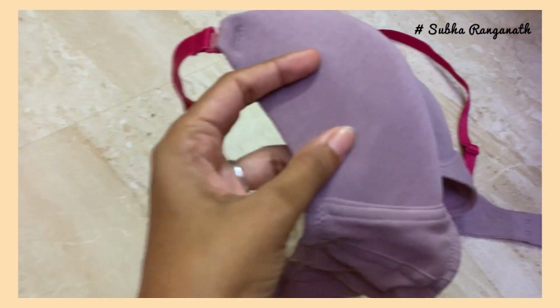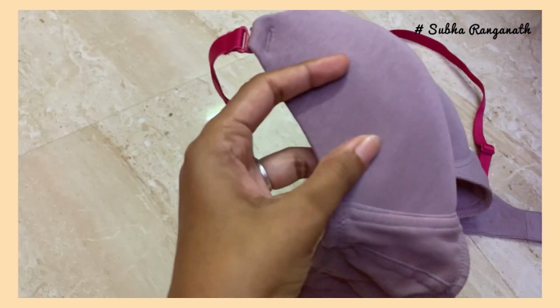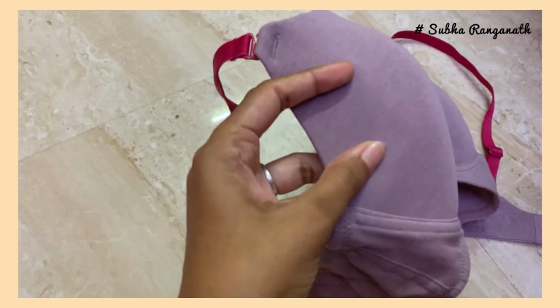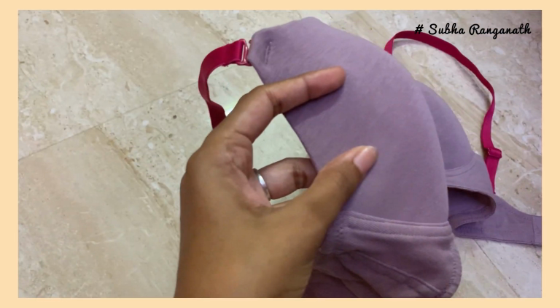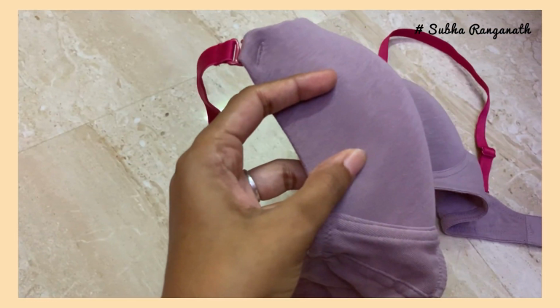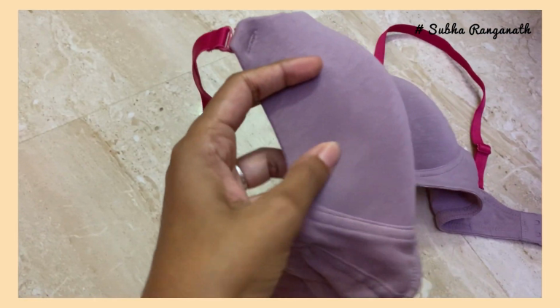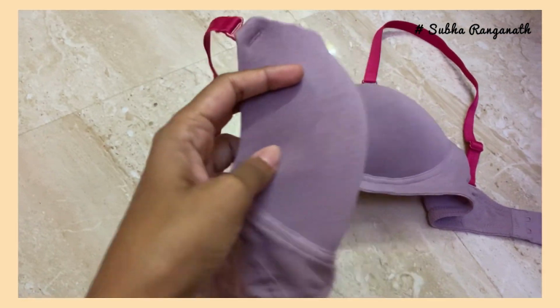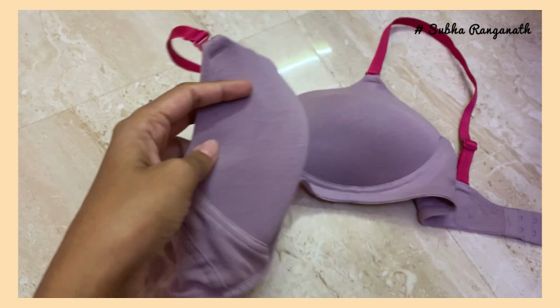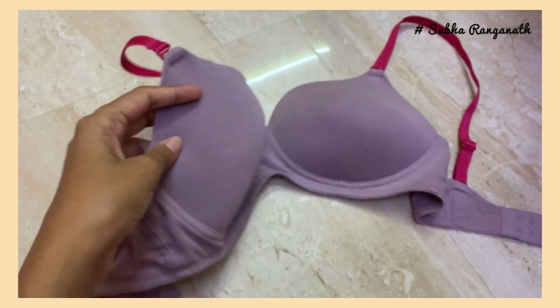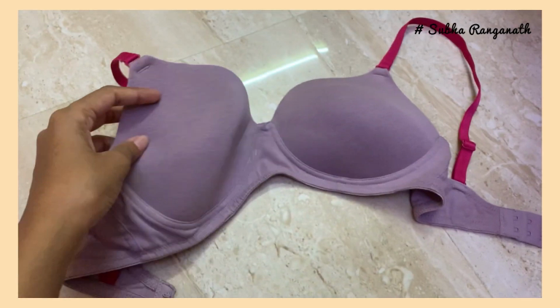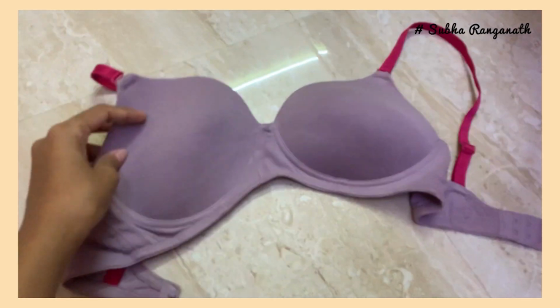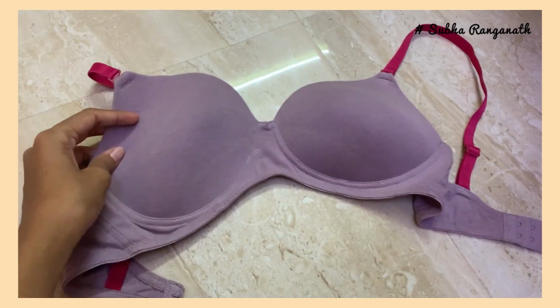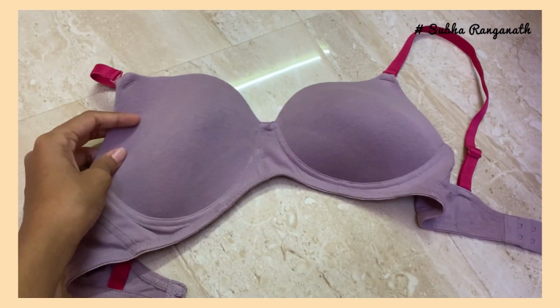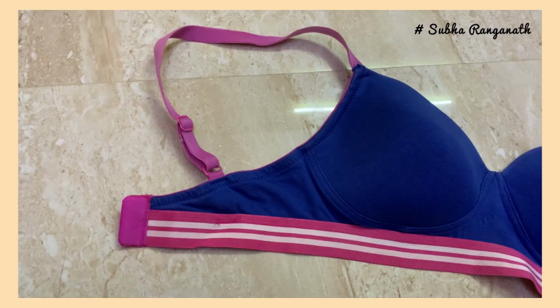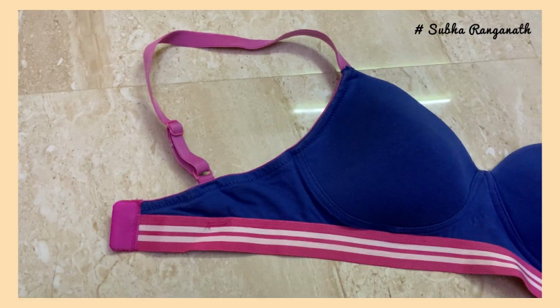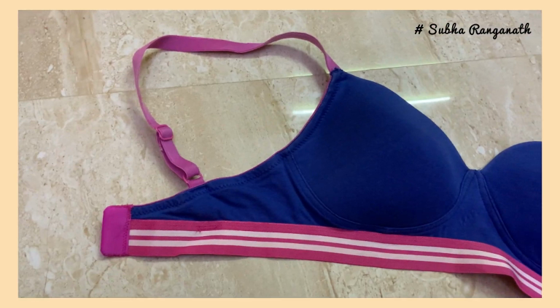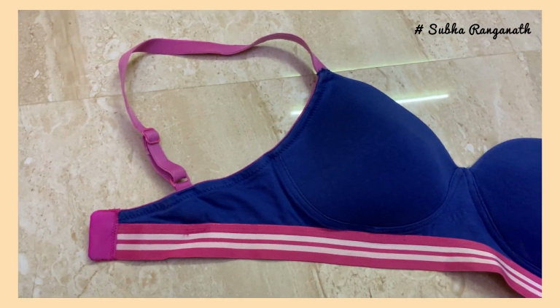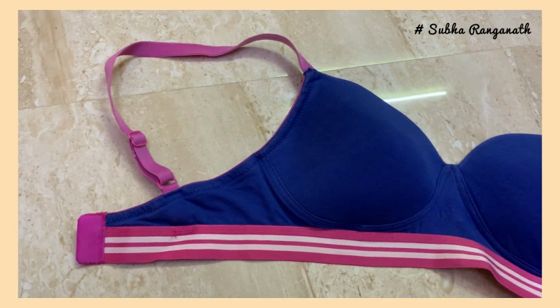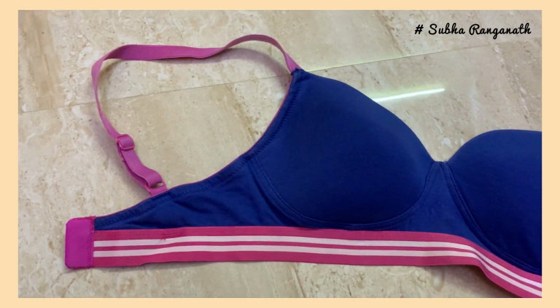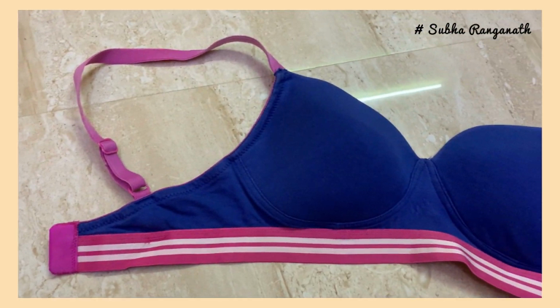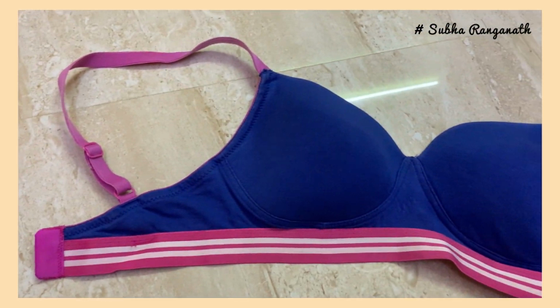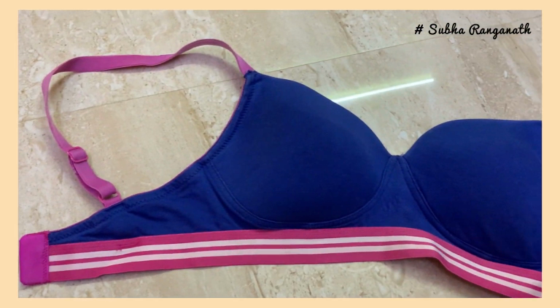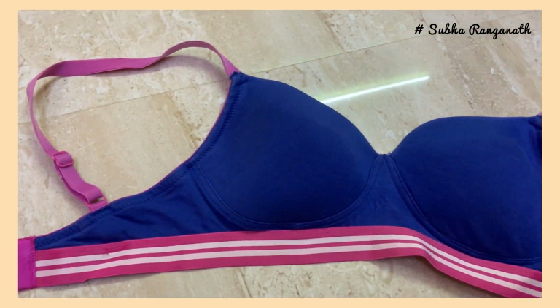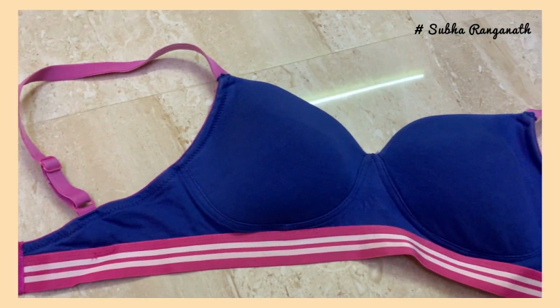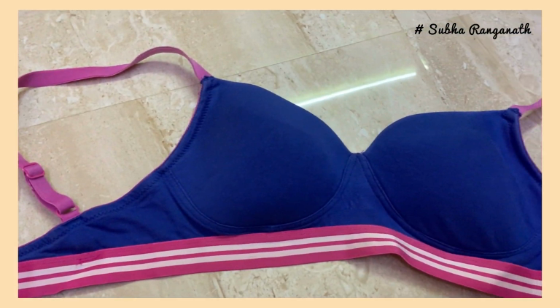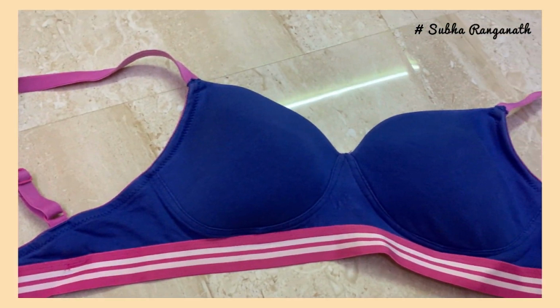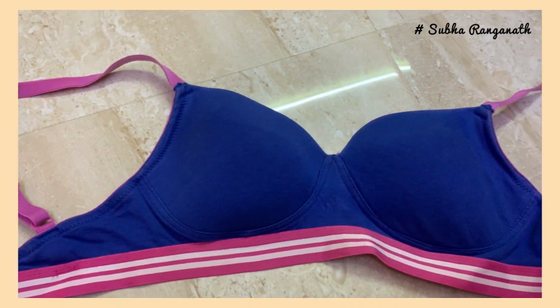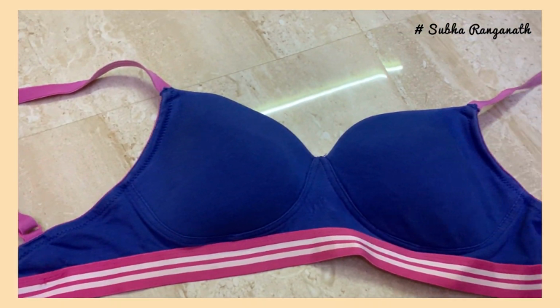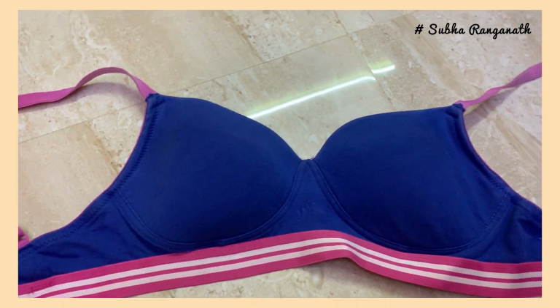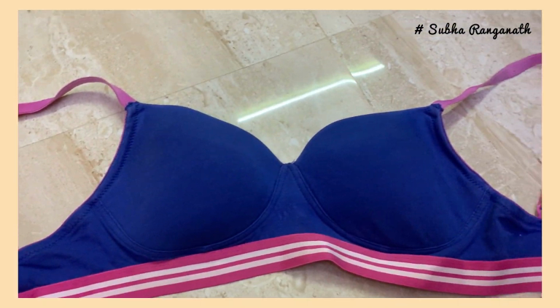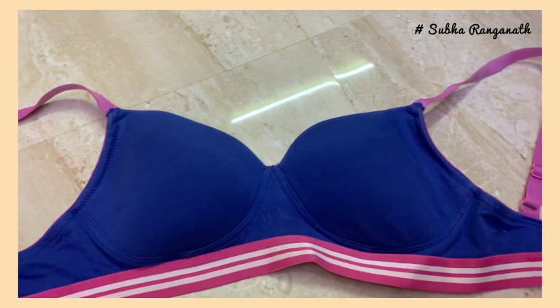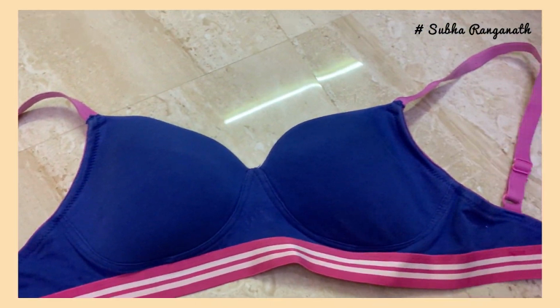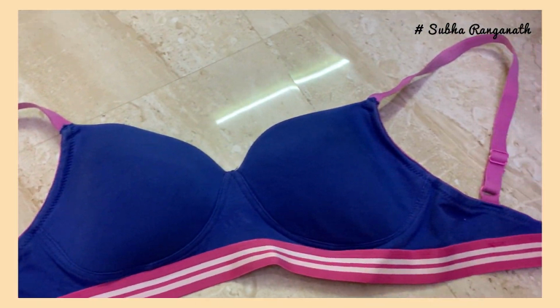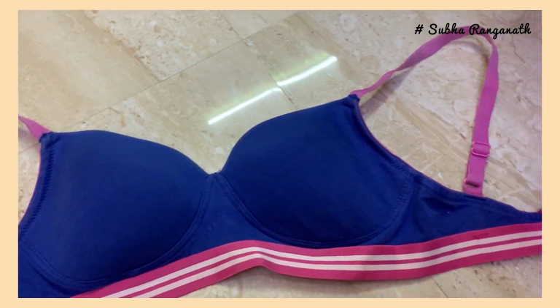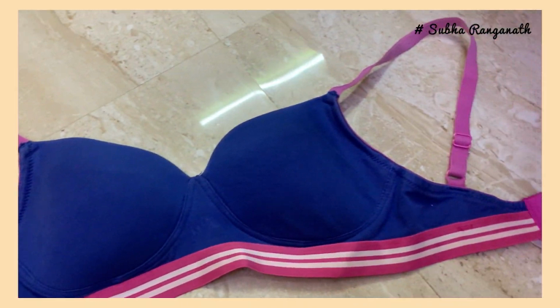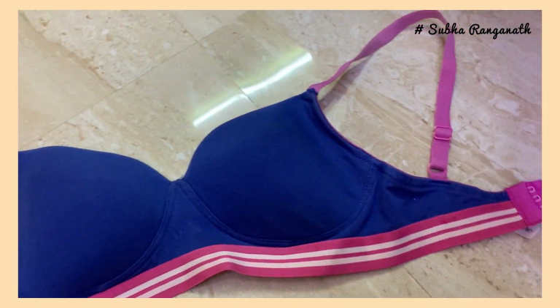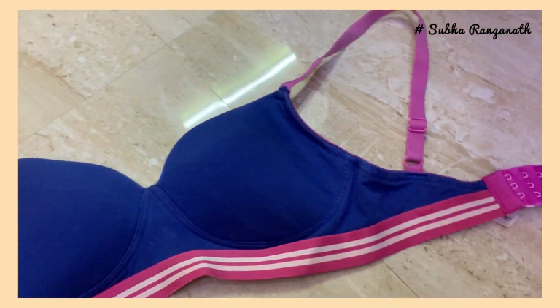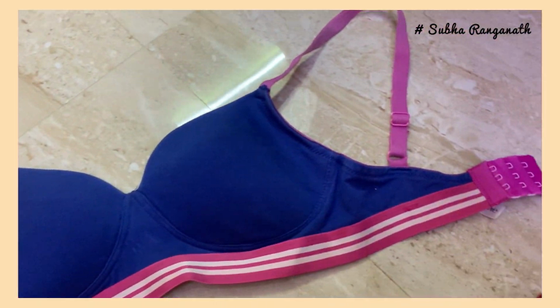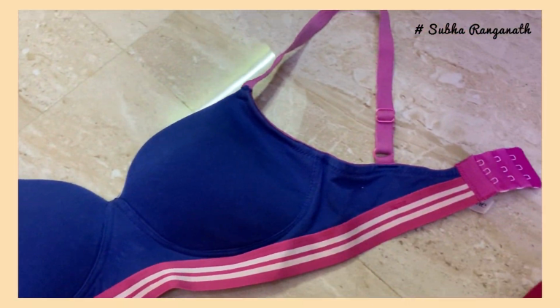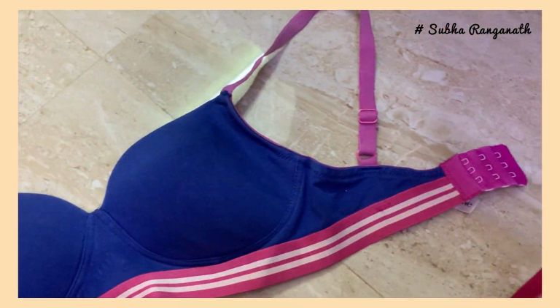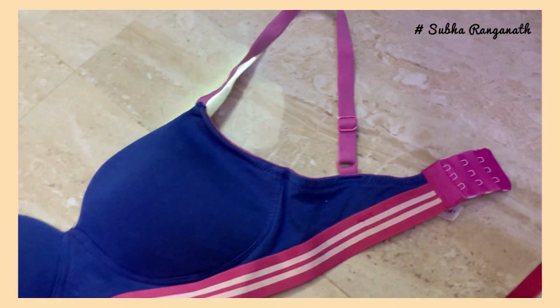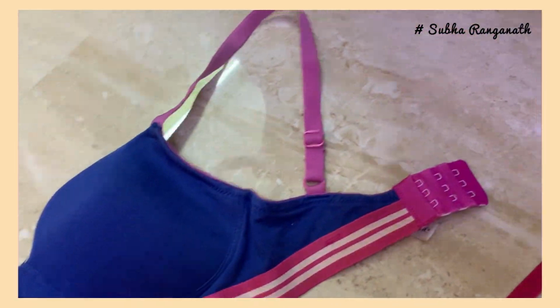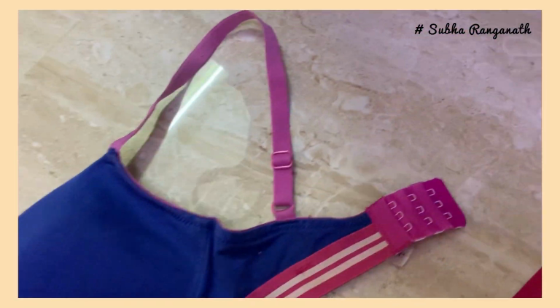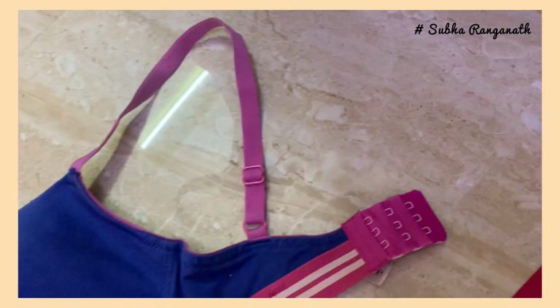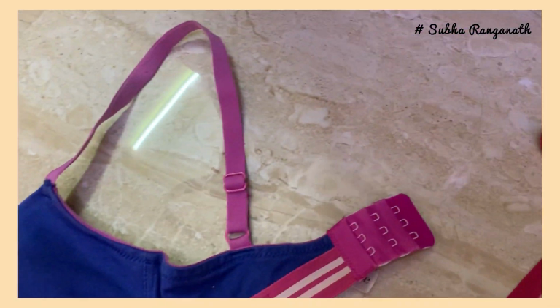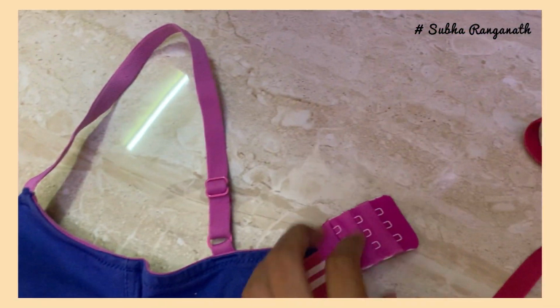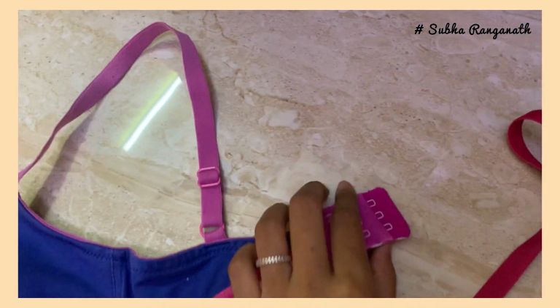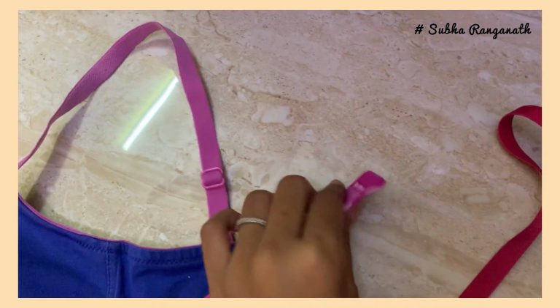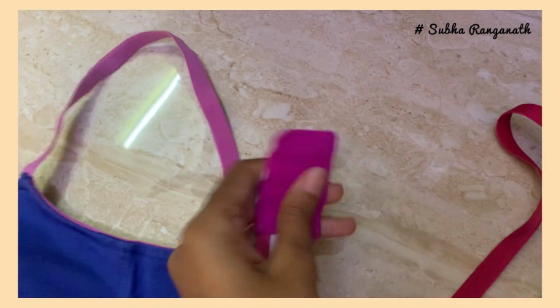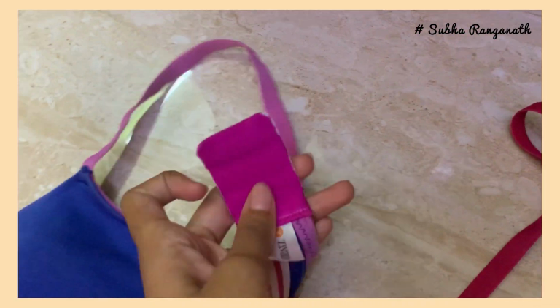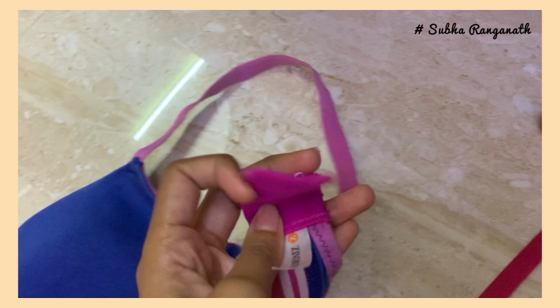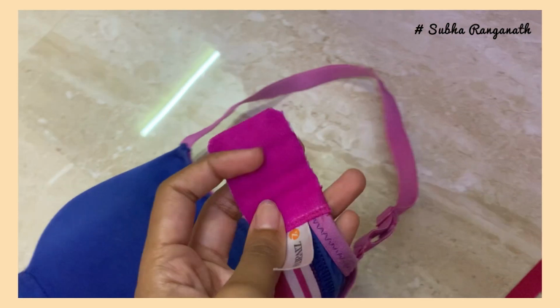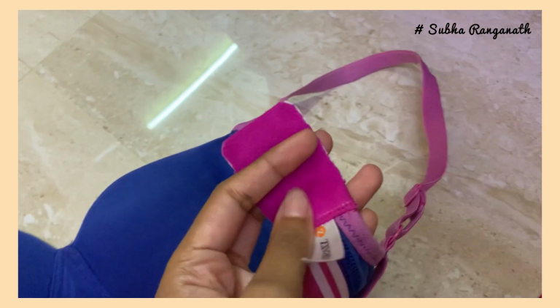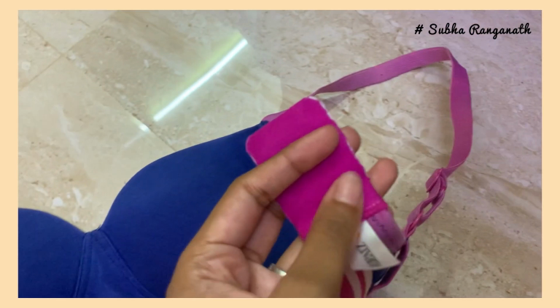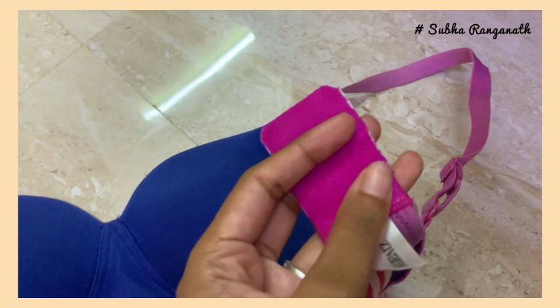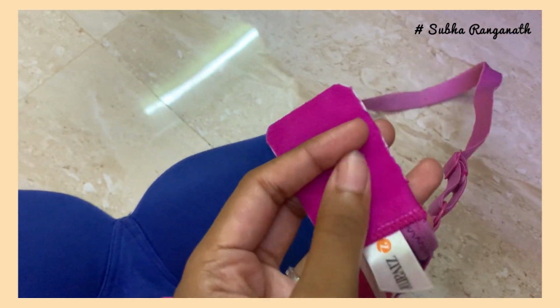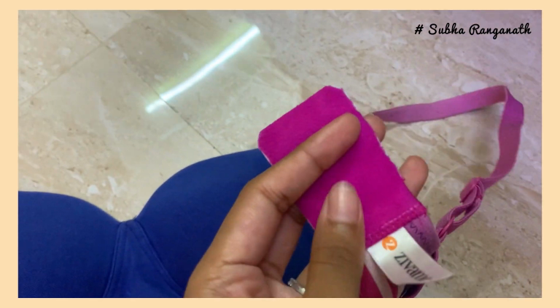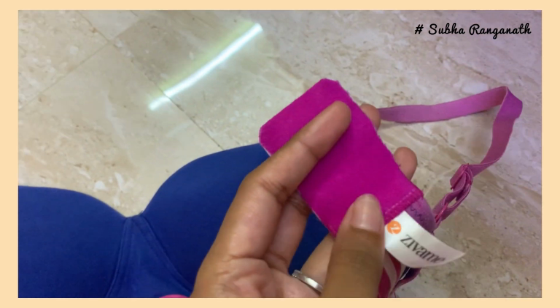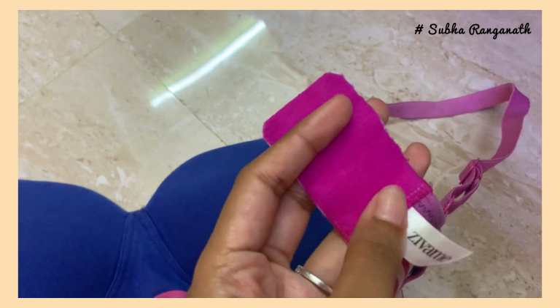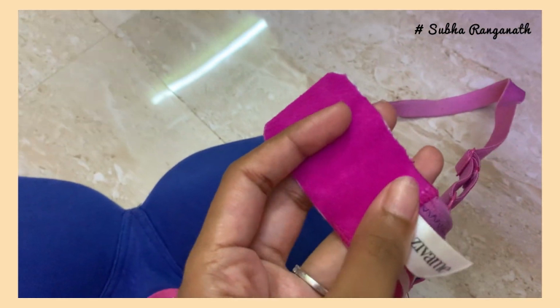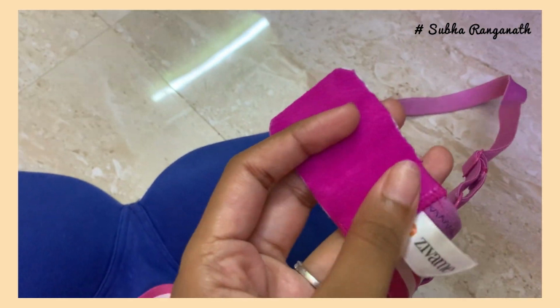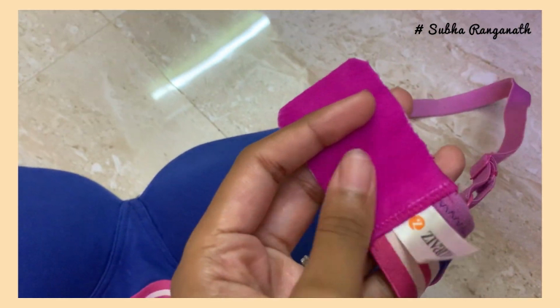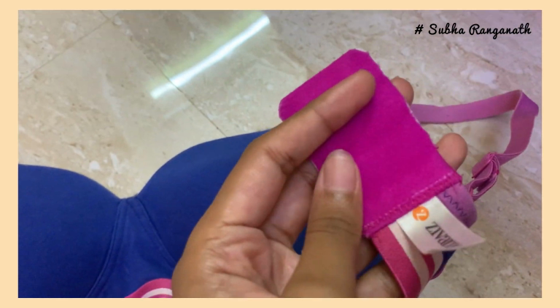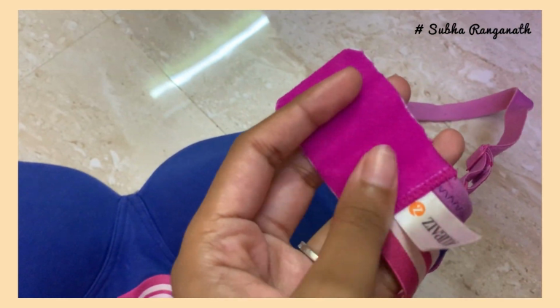It is easy and free. Every day, it is perfect for you. This is a black and white stripe.